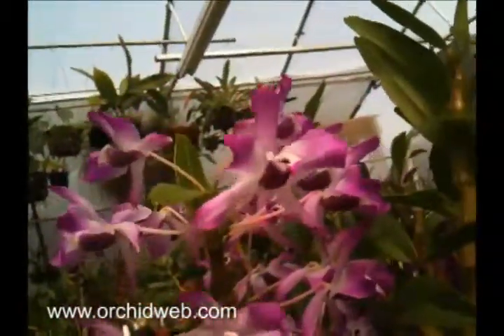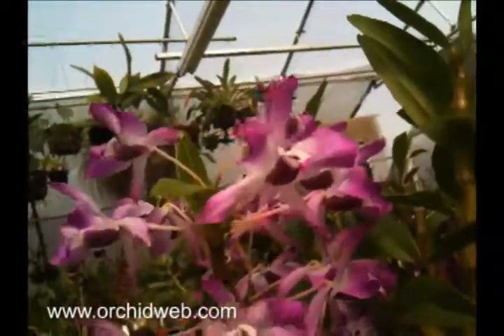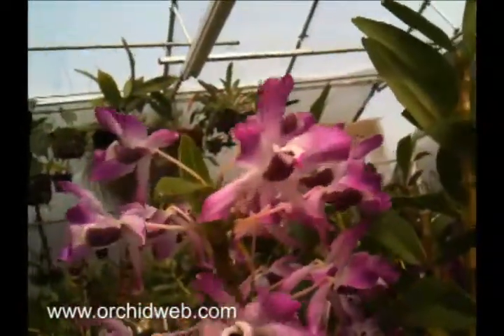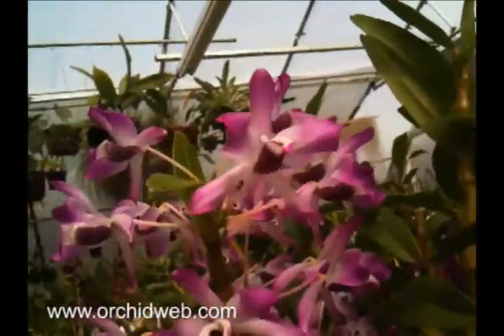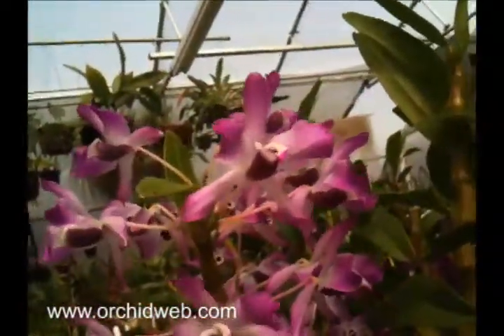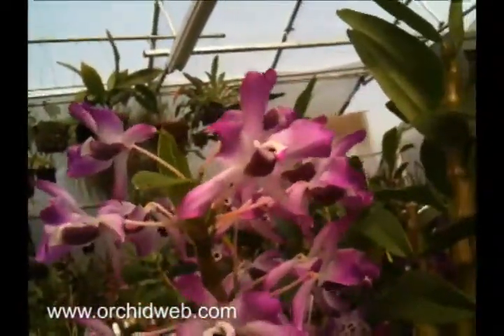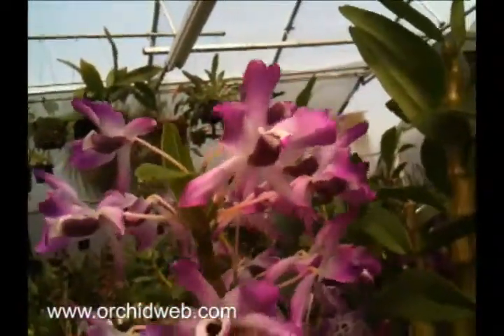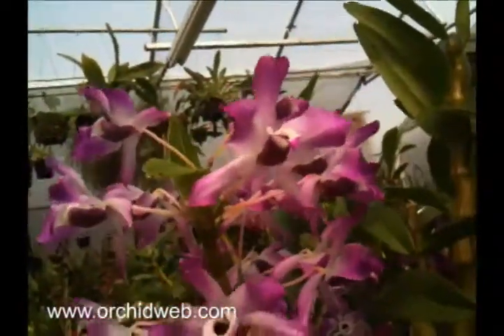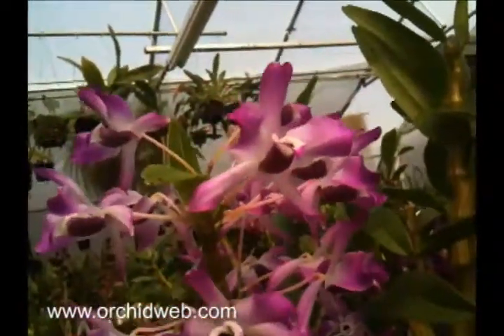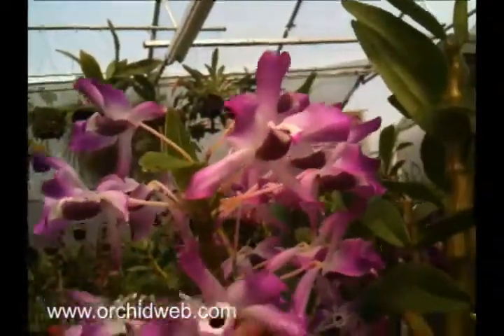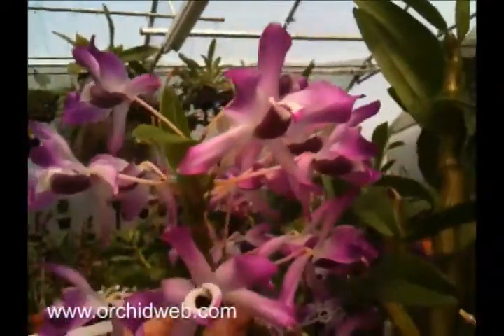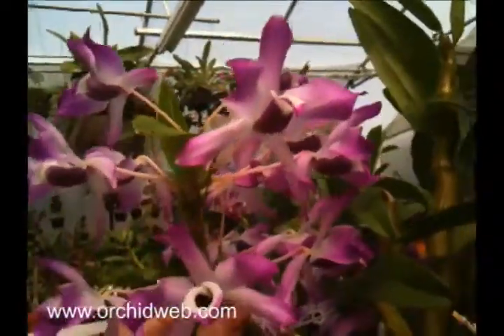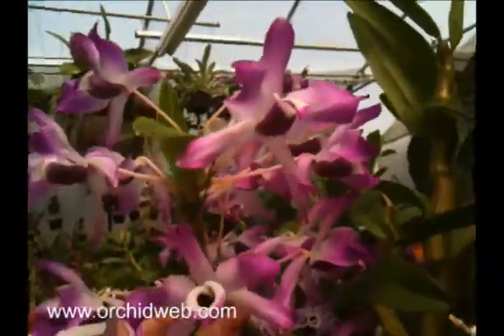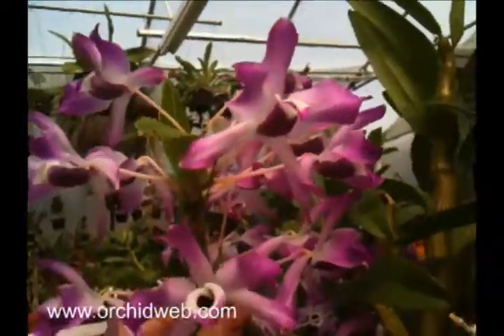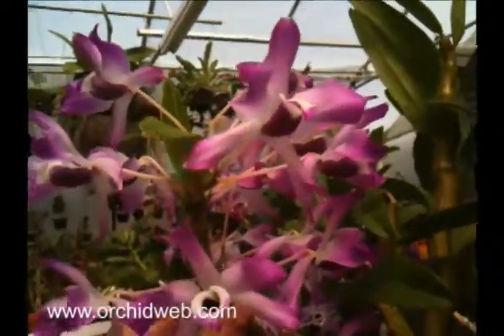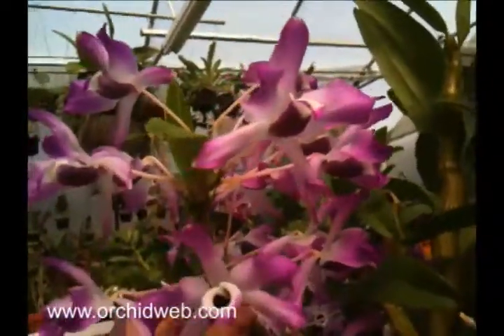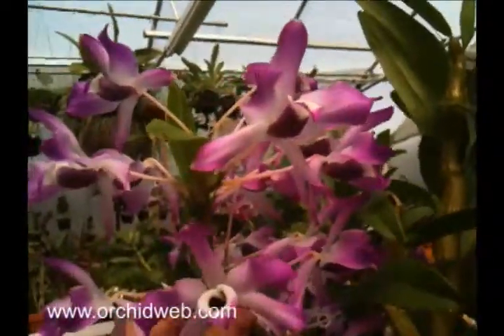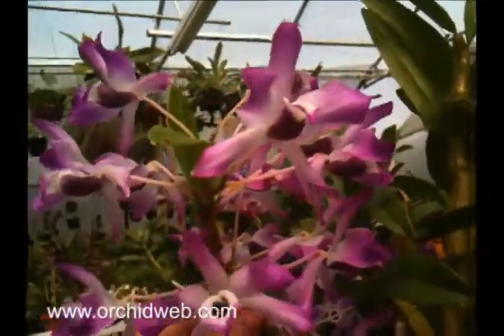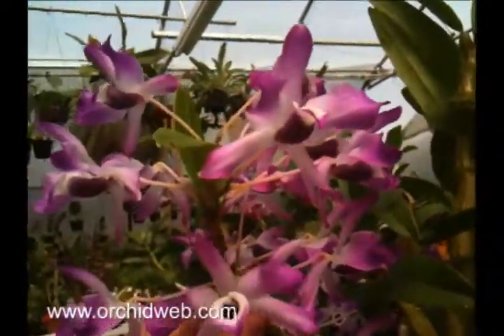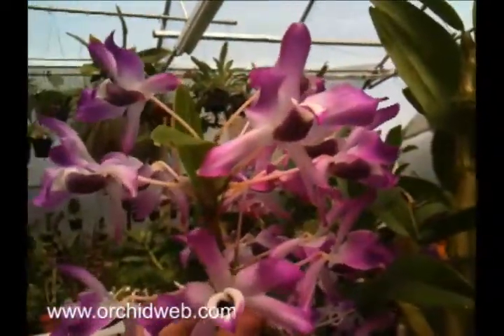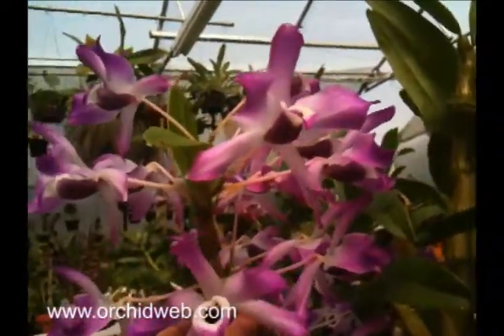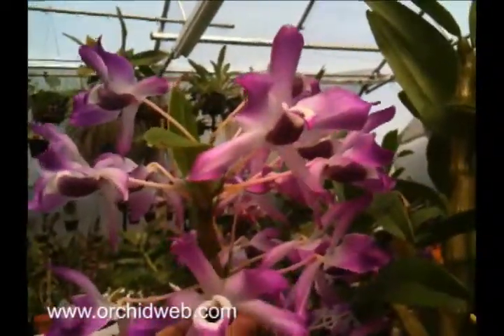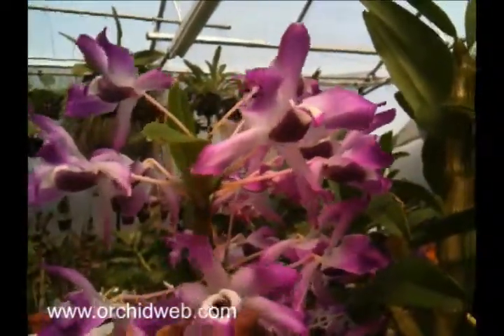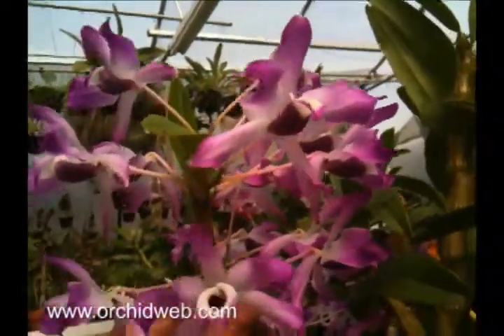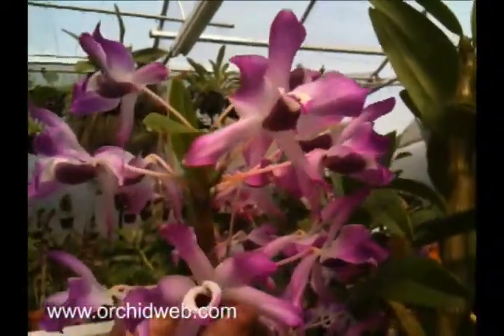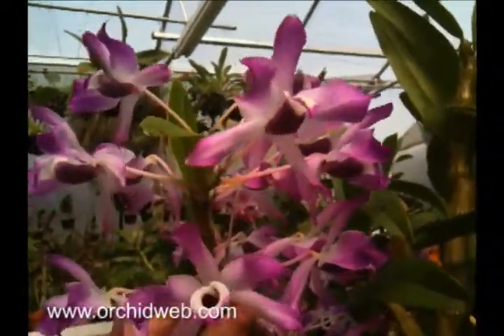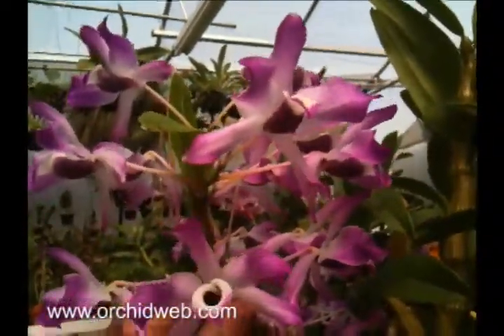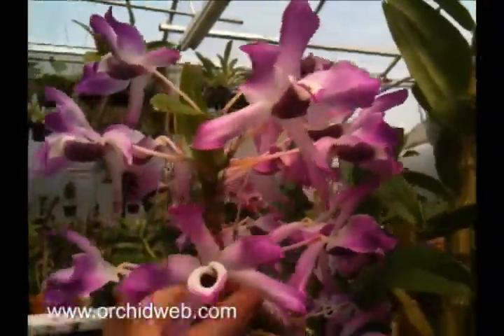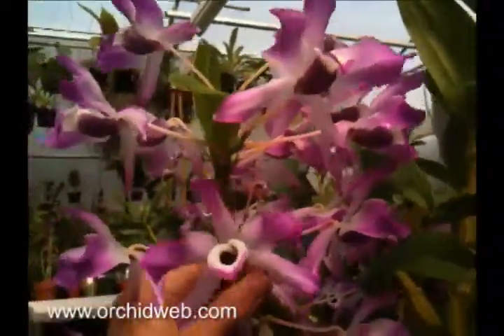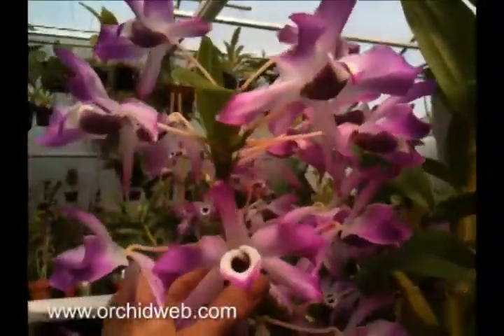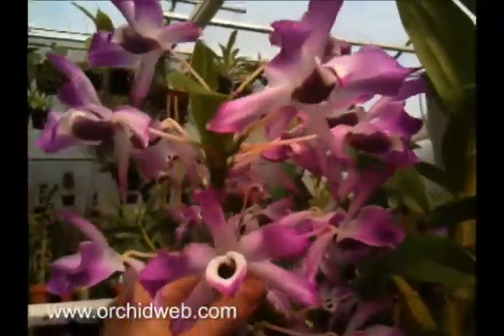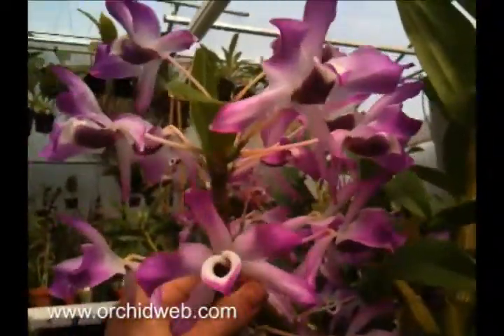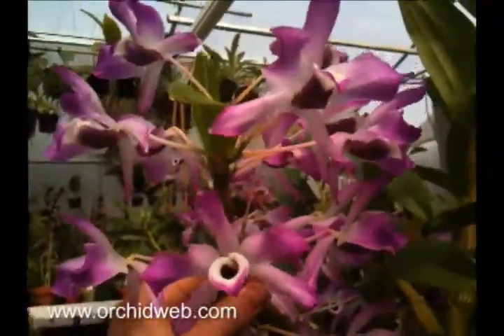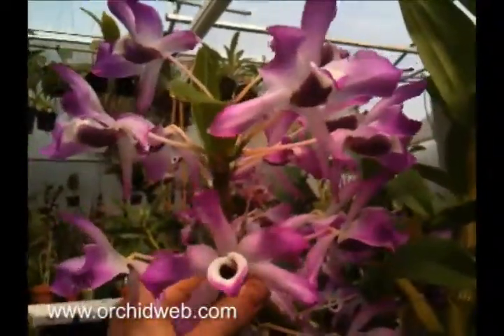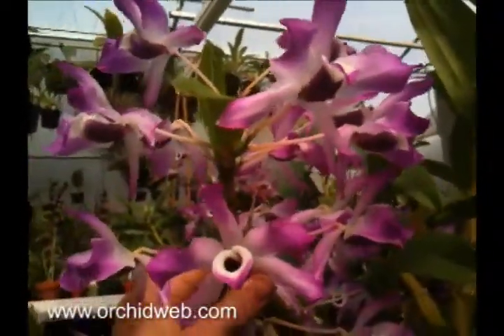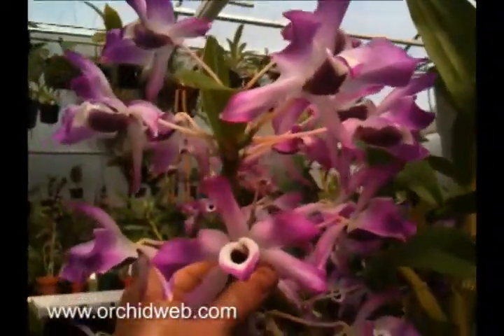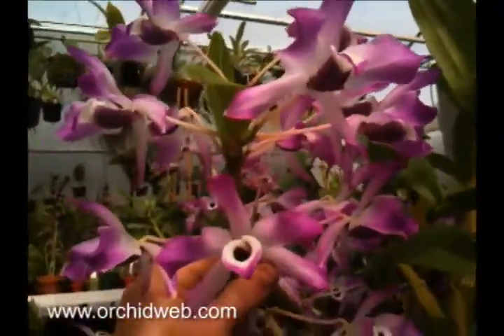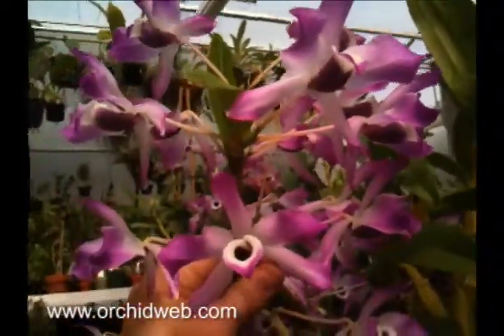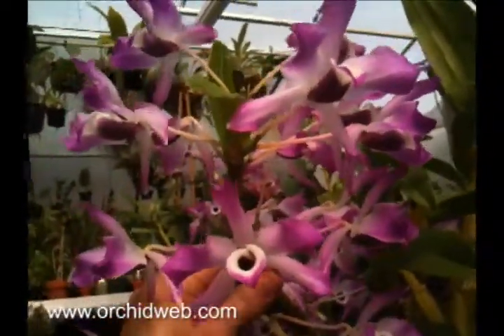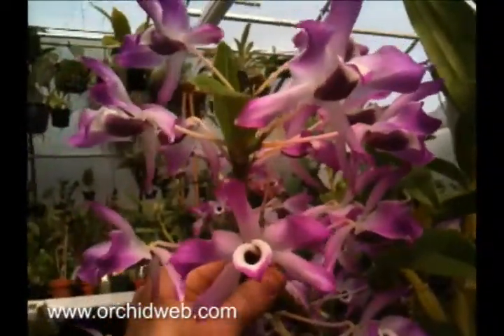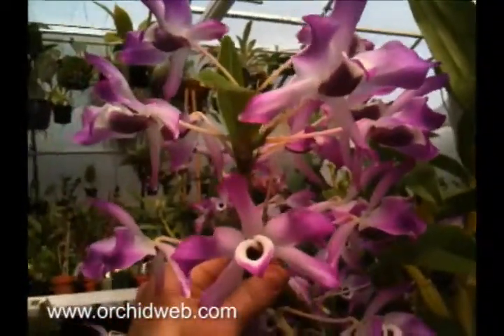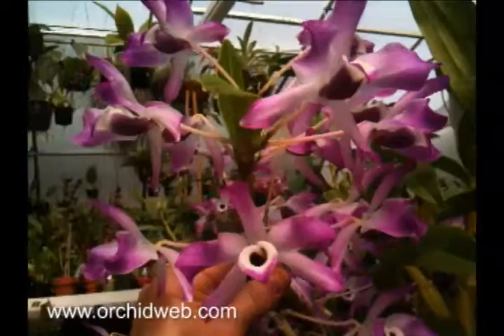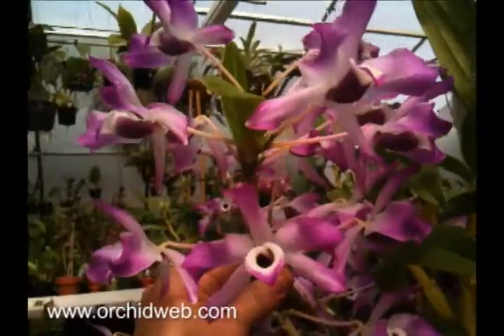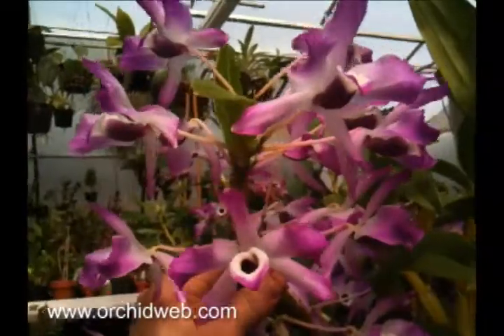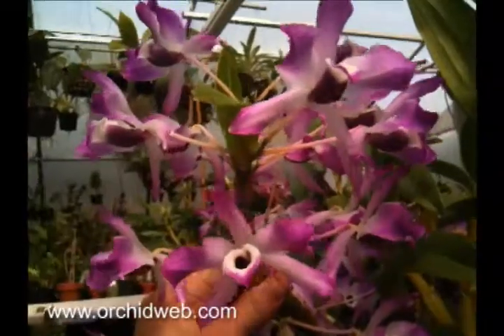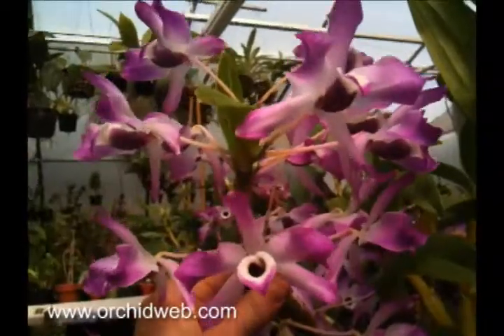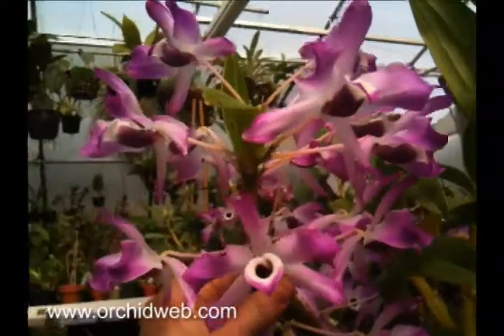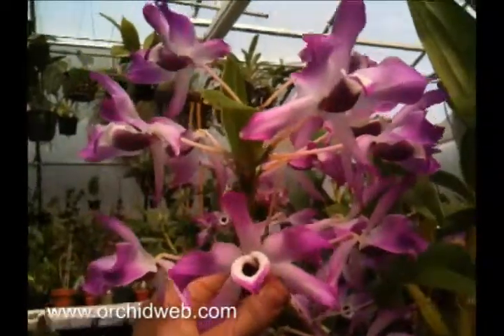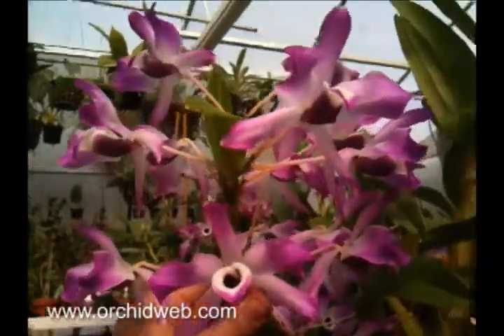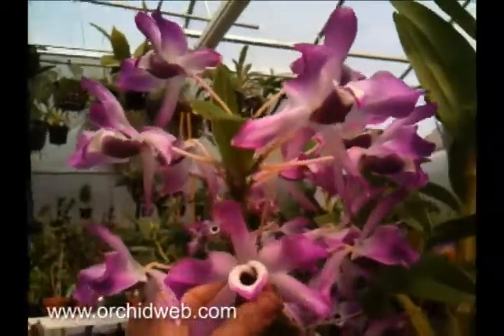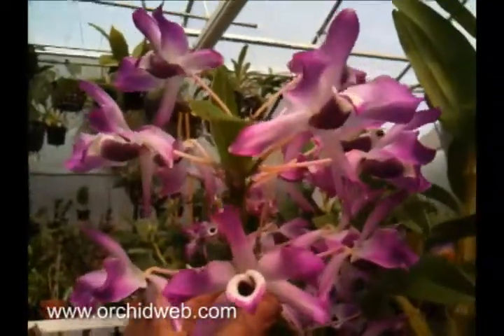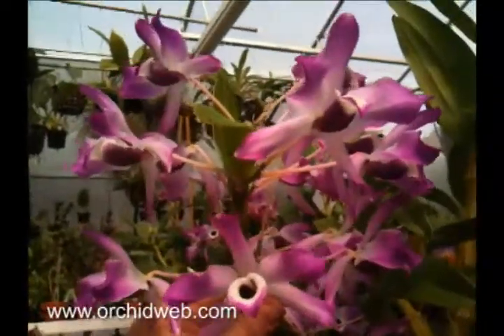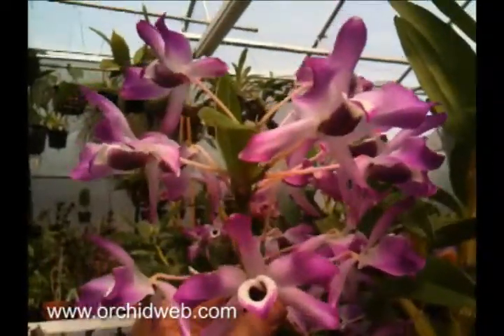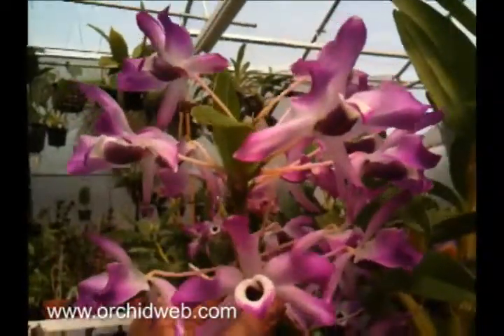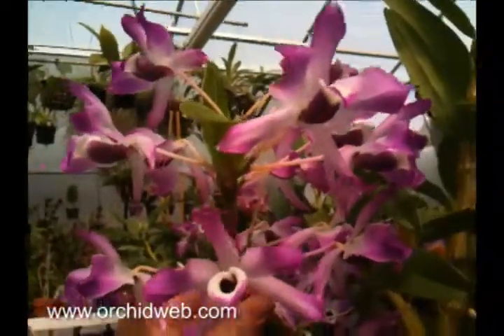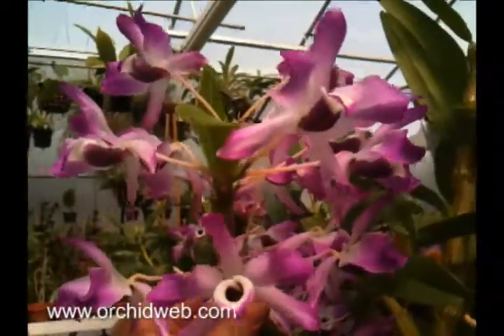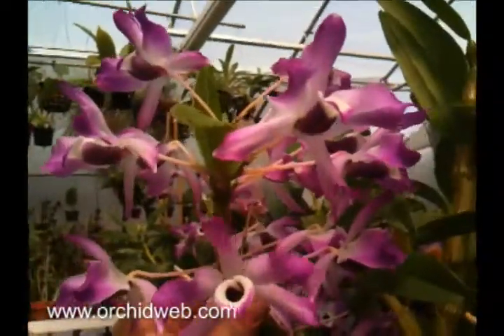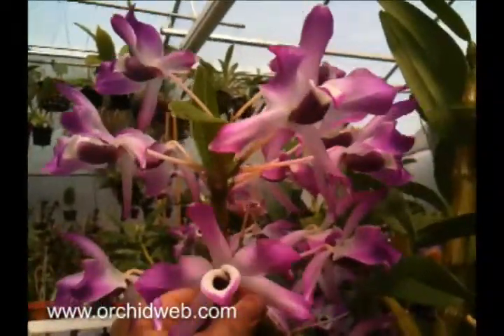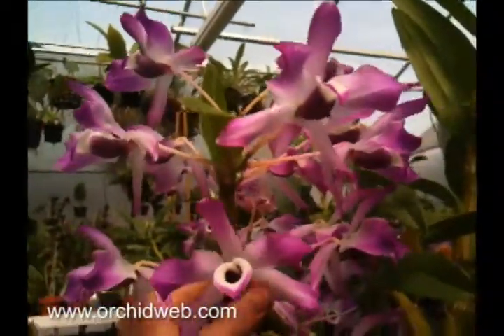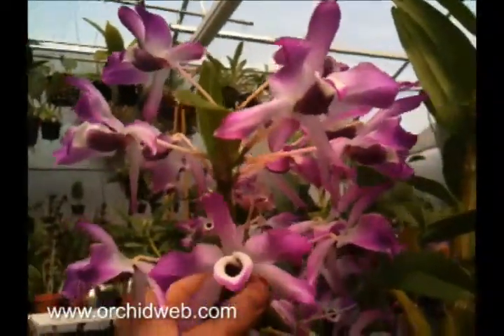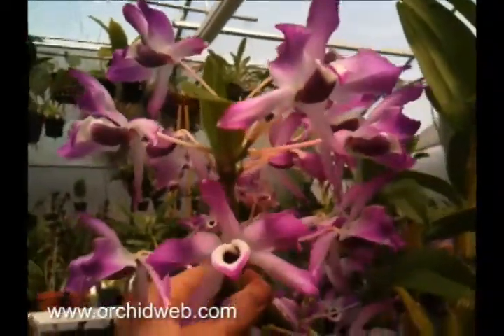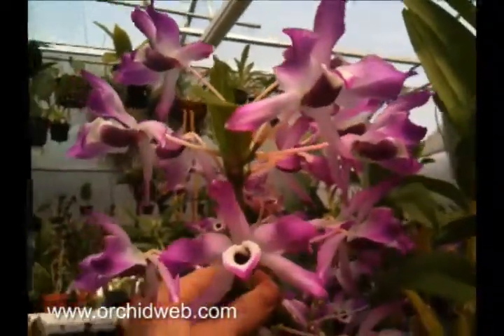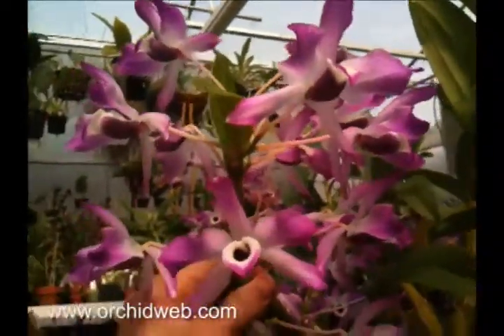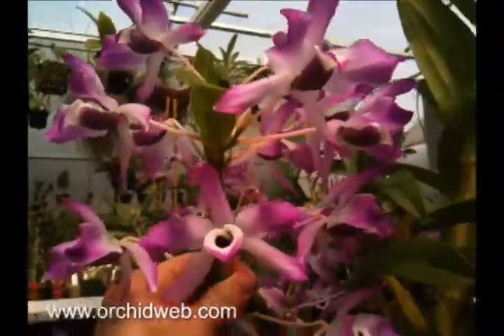It needs a dry rest in the winter, so from the end of November until budding, you want to keep it a little drier and no fertilizer.